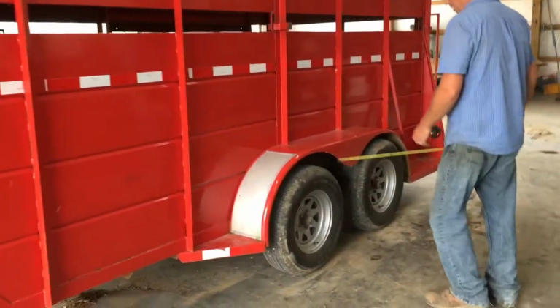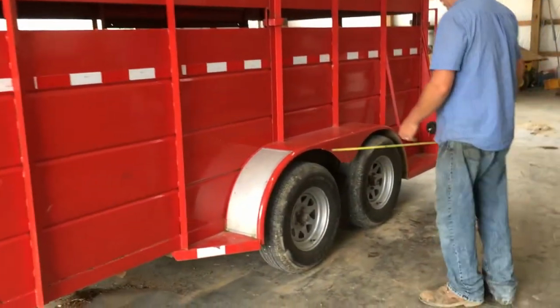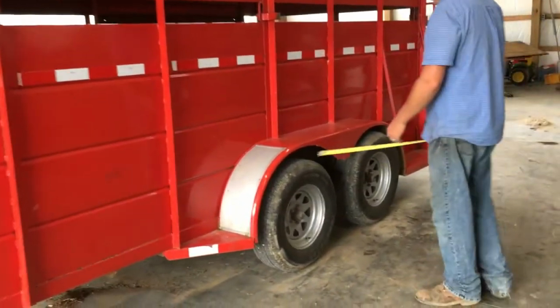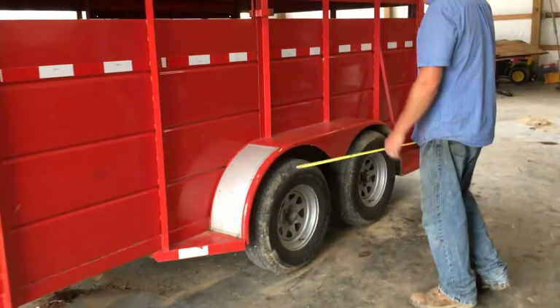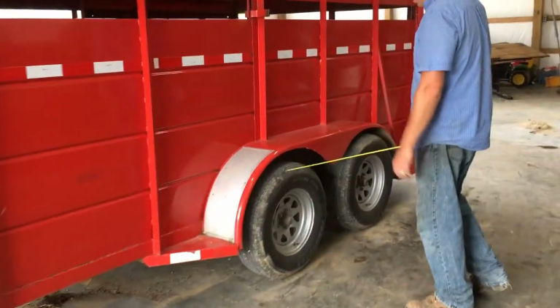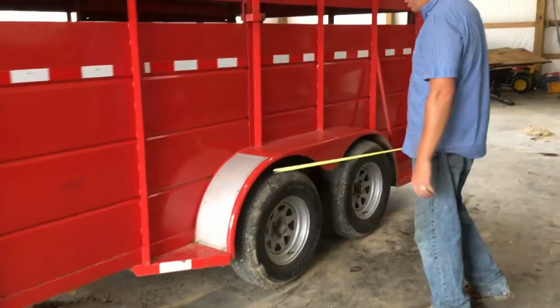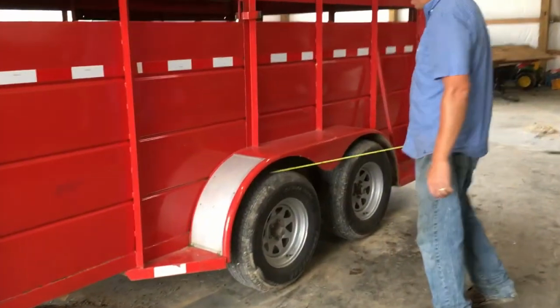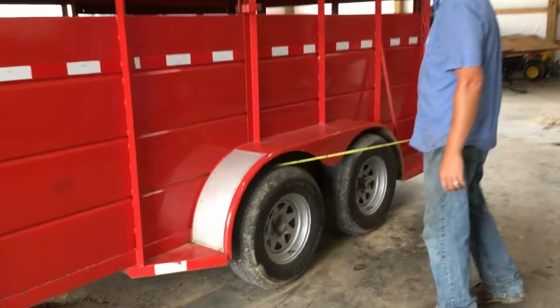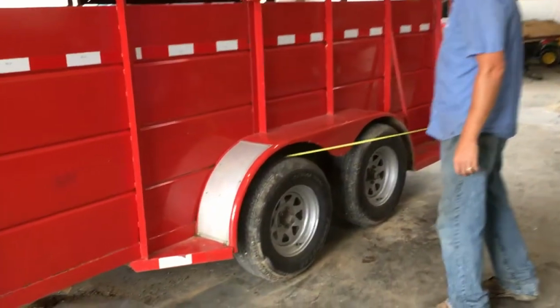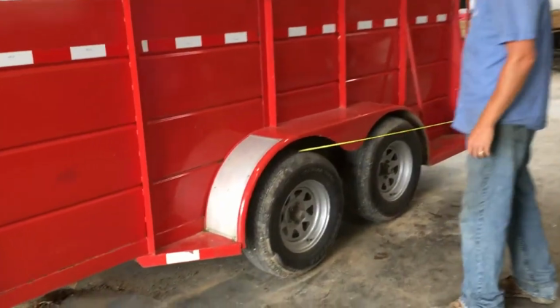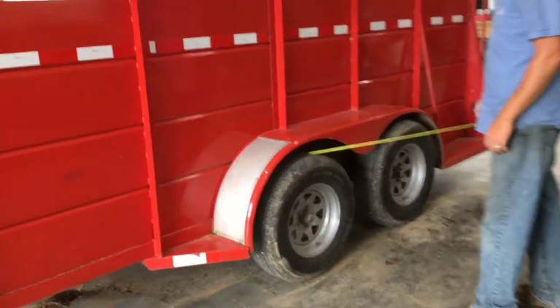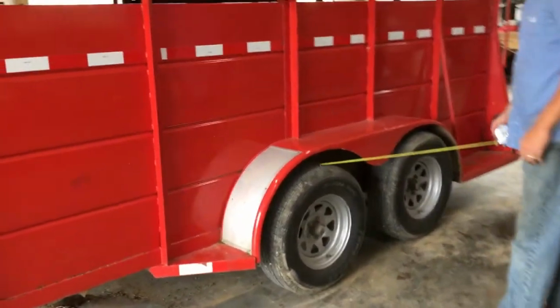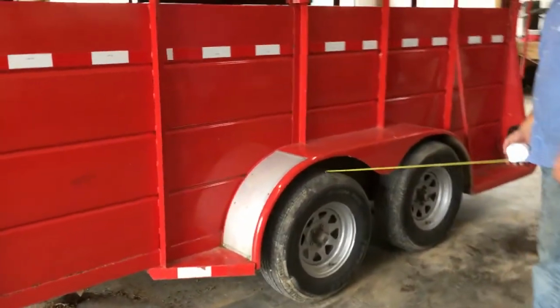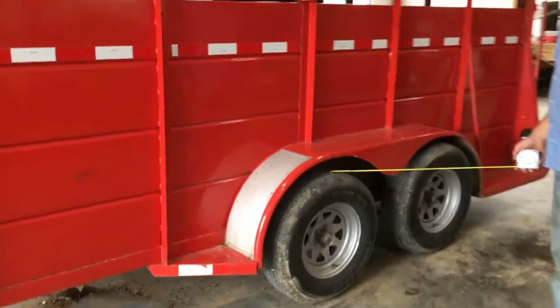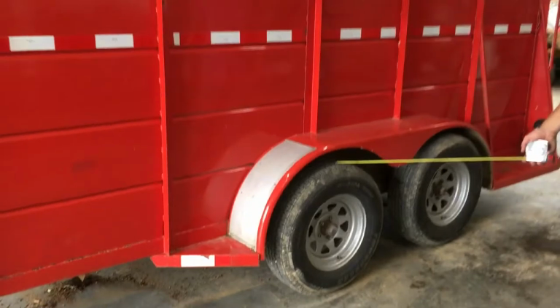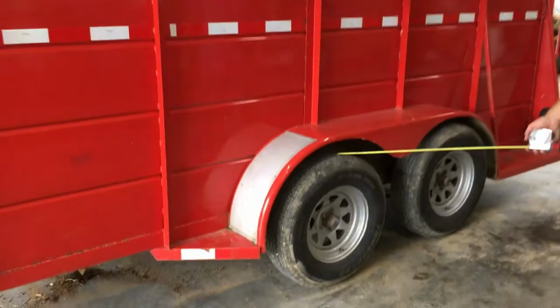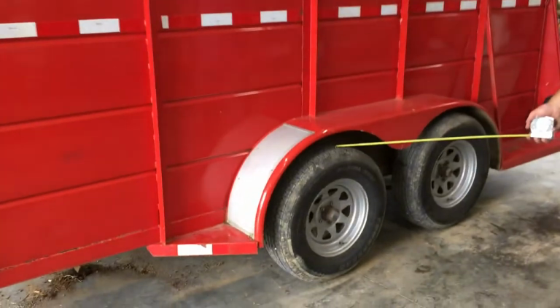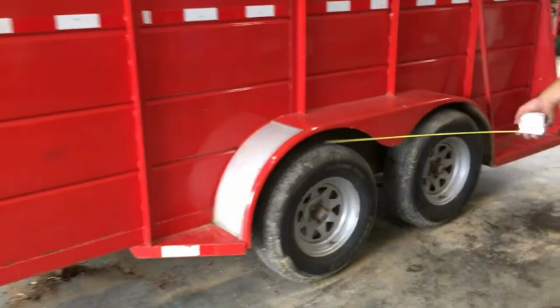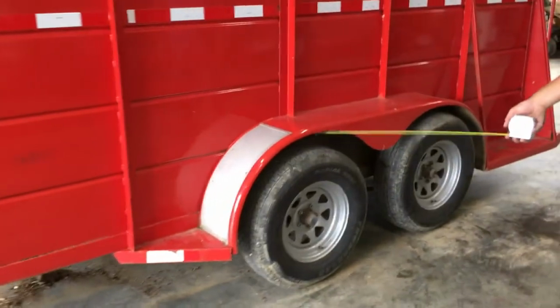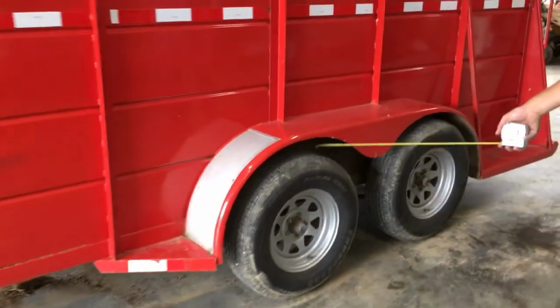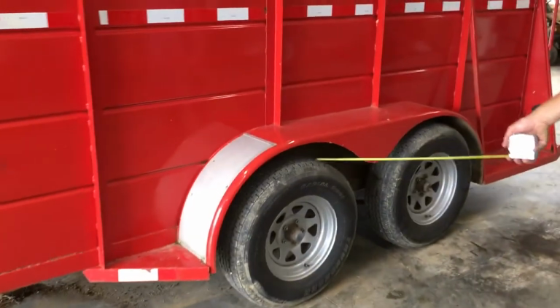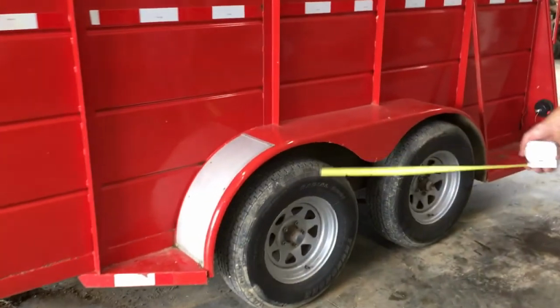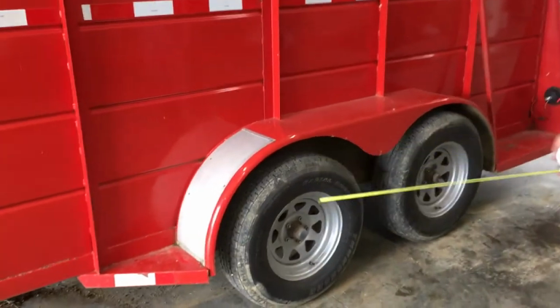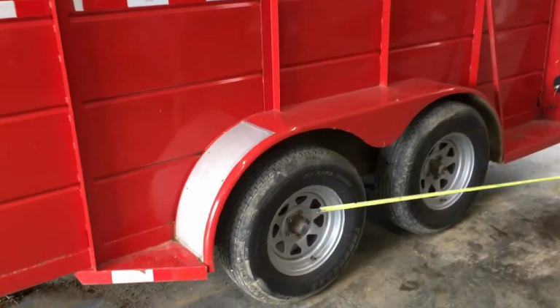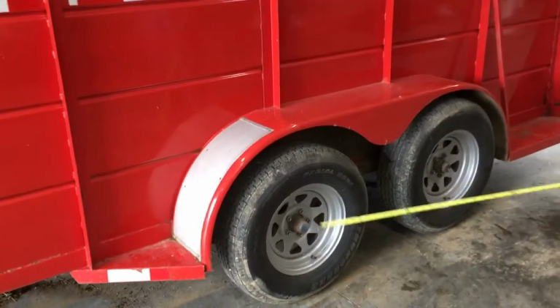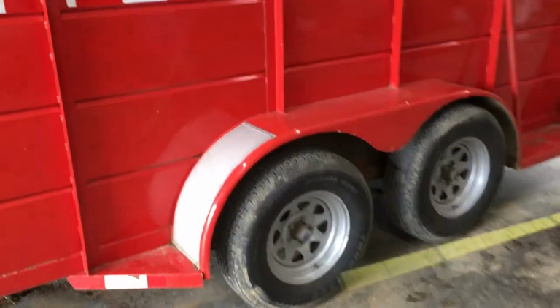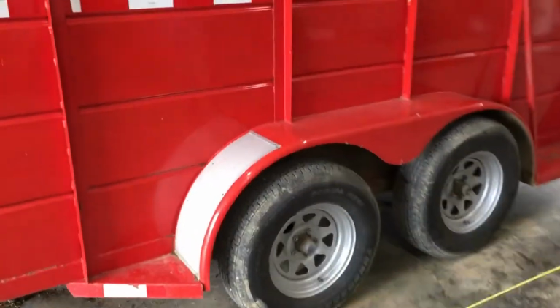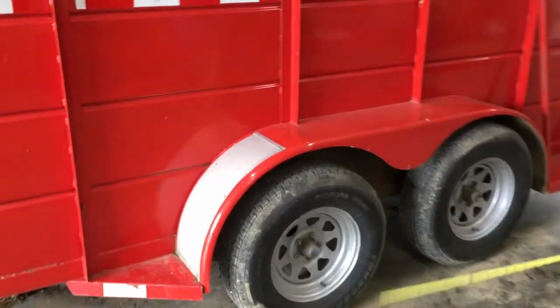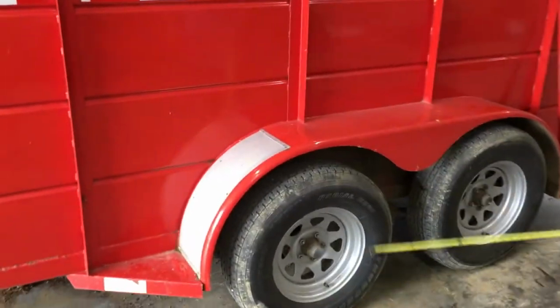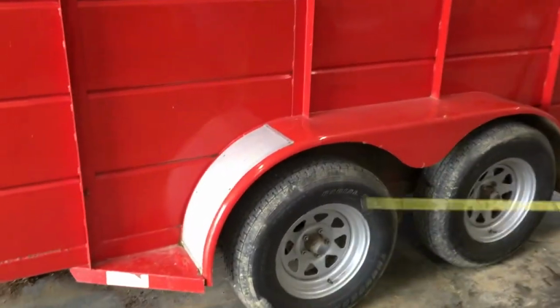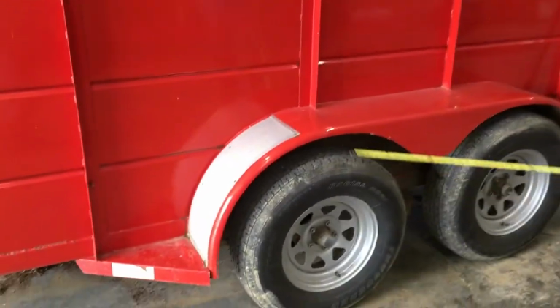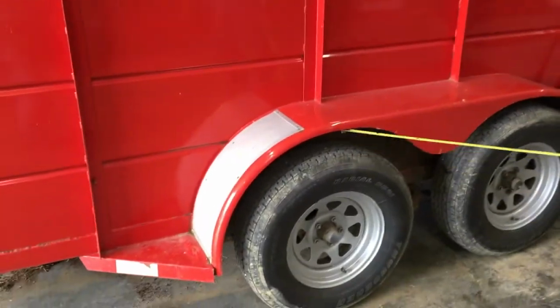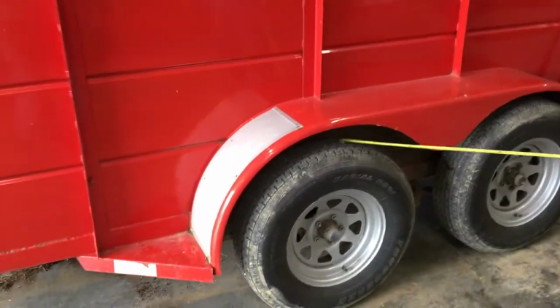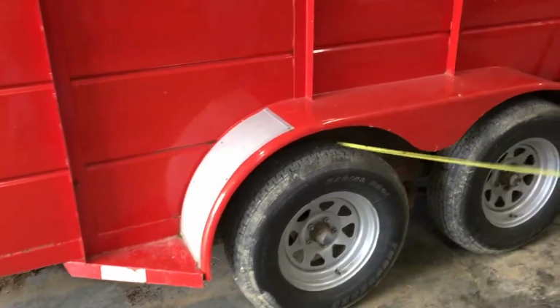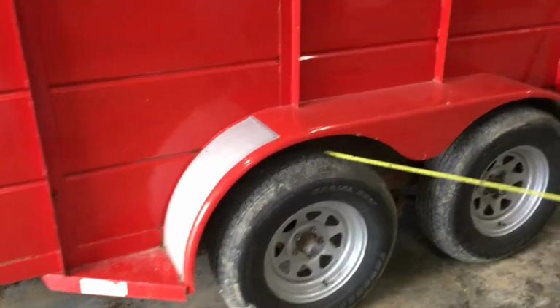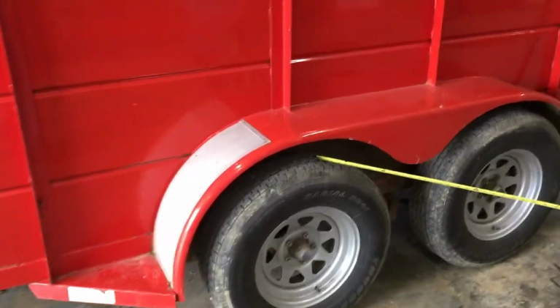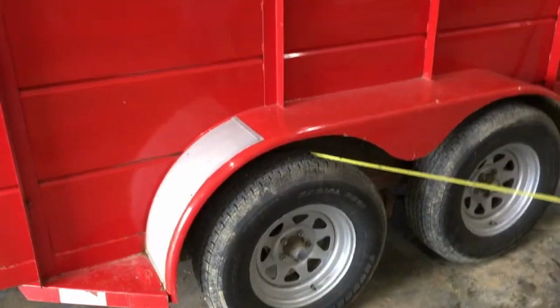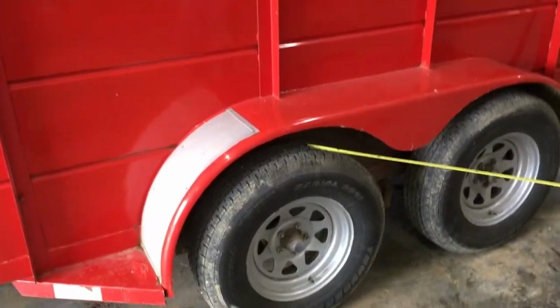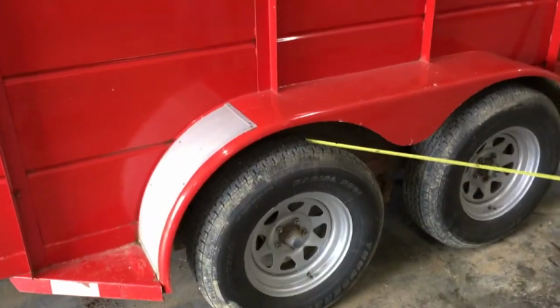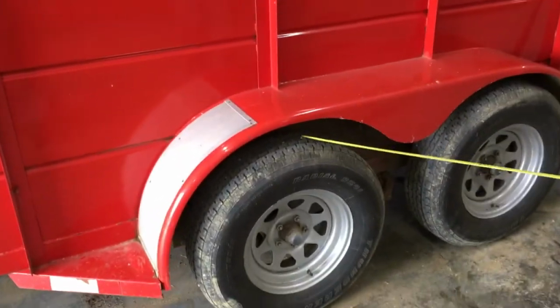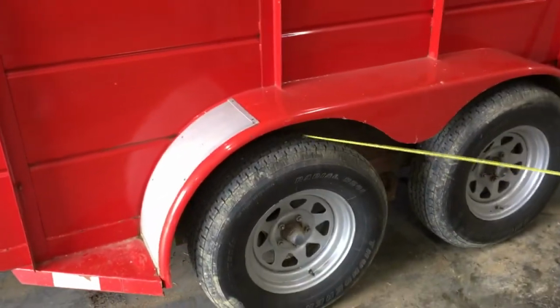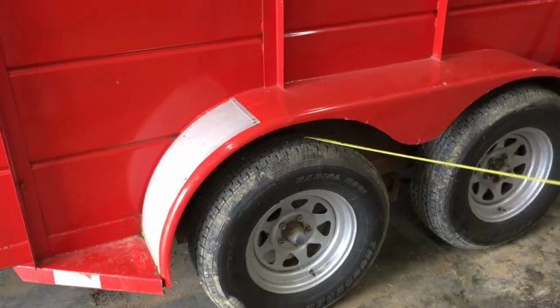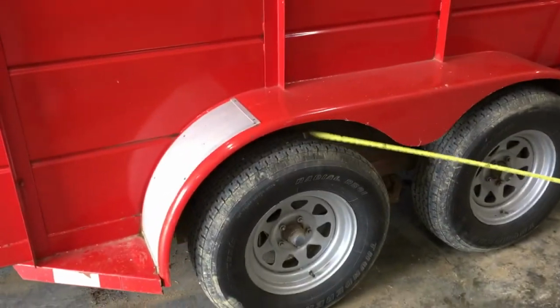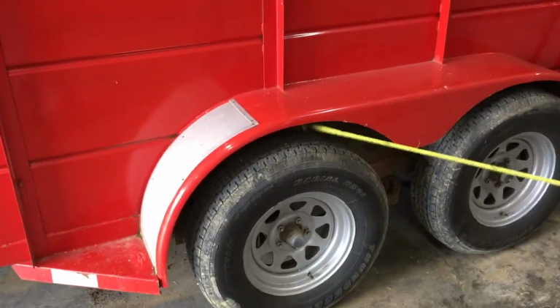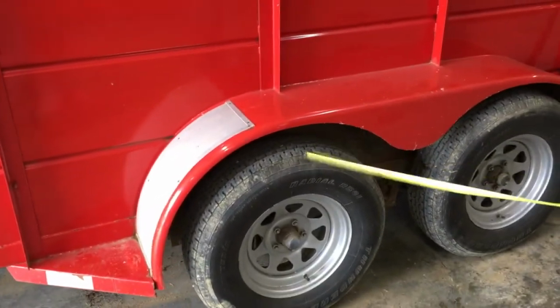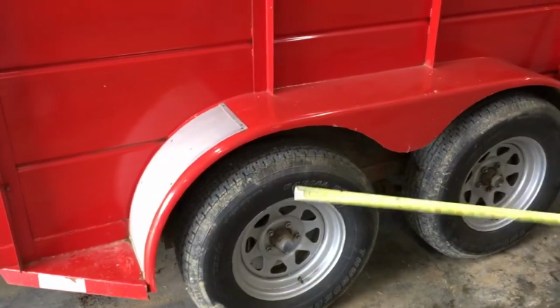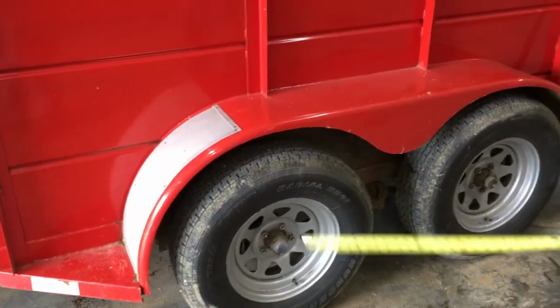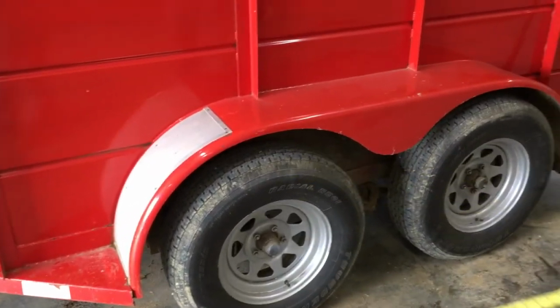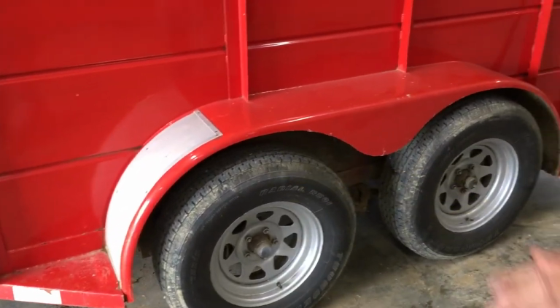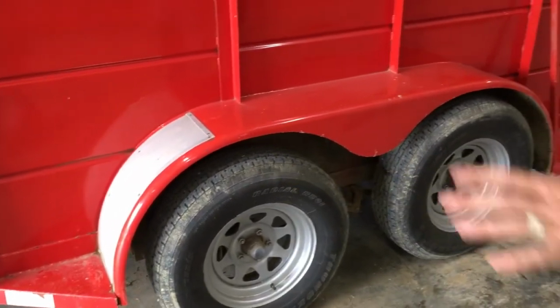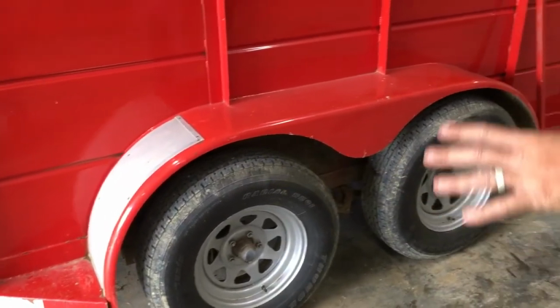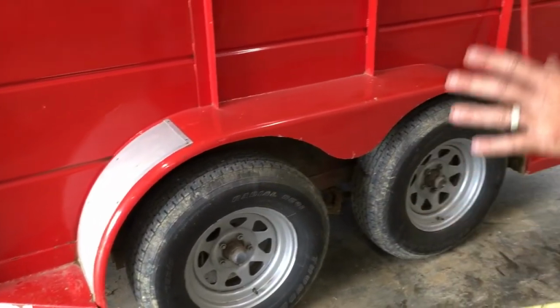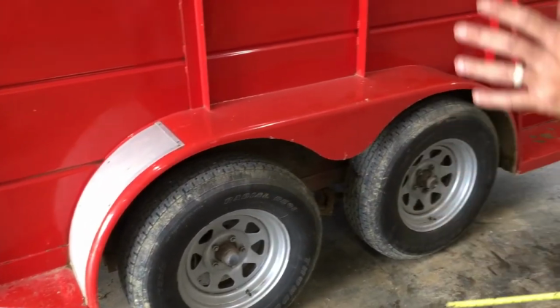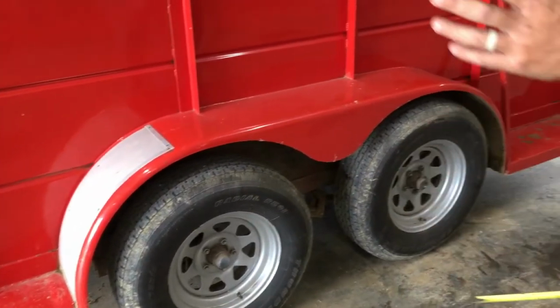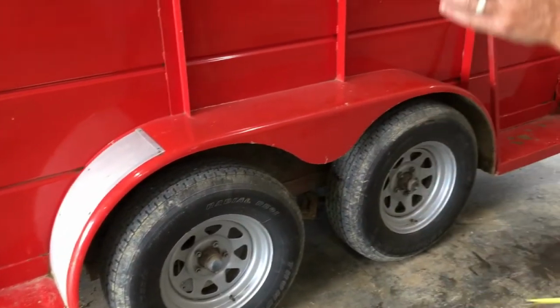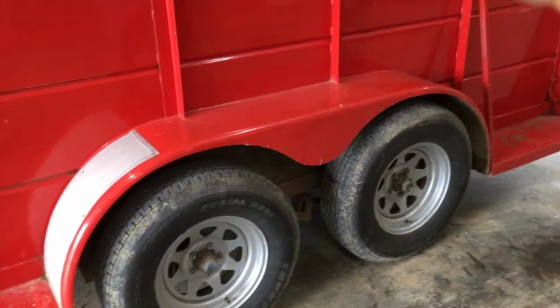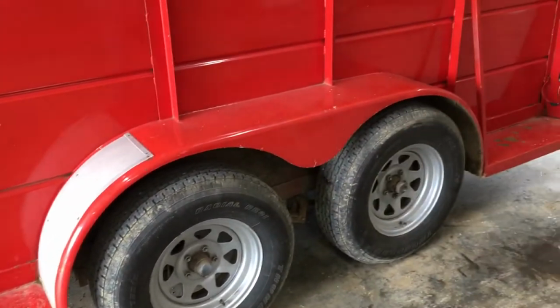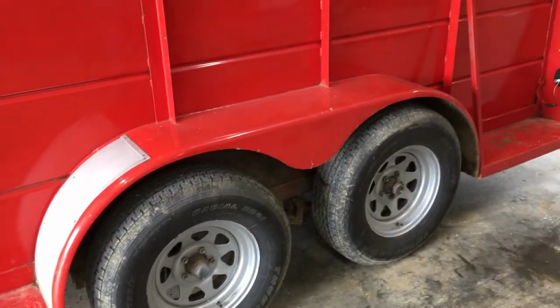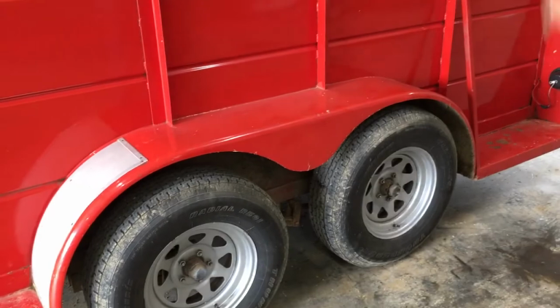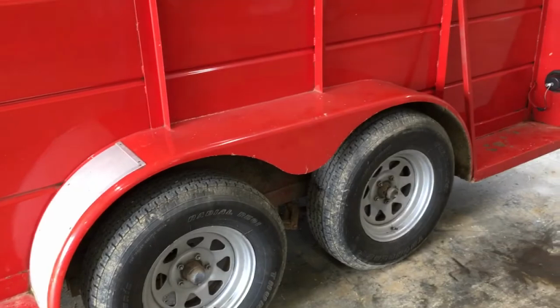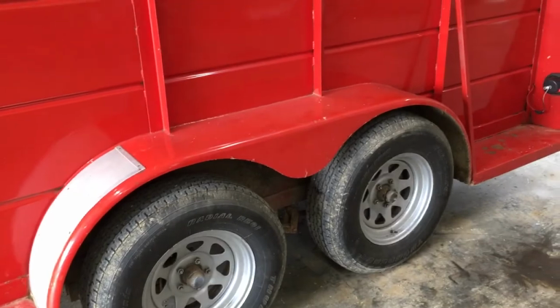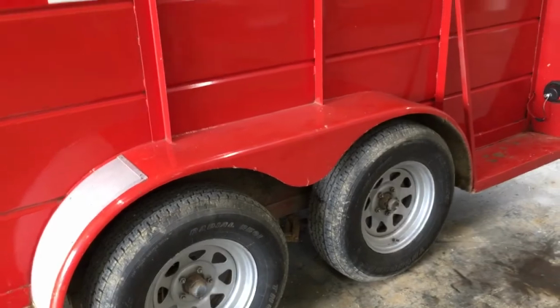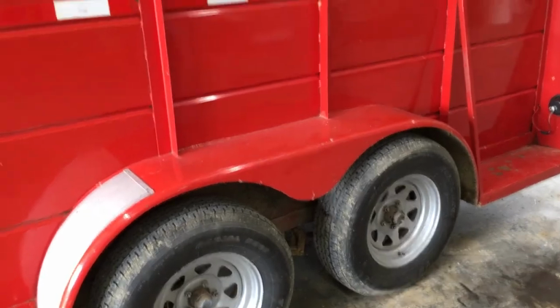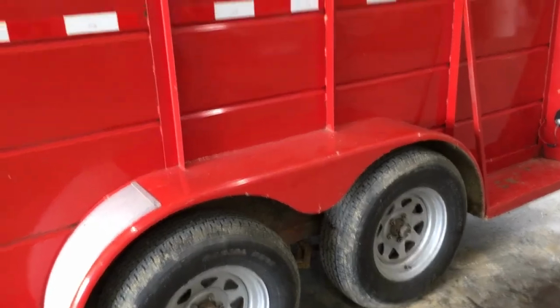The tires have less than 100 miles on them and they're 10-ply trailer tires. All of them match, all of them are brand new.